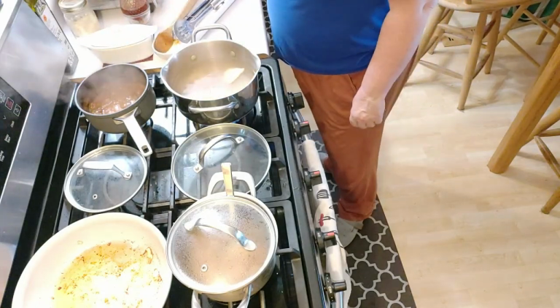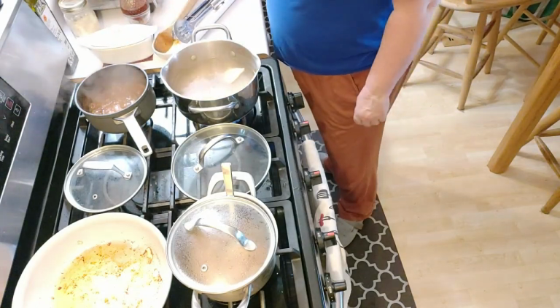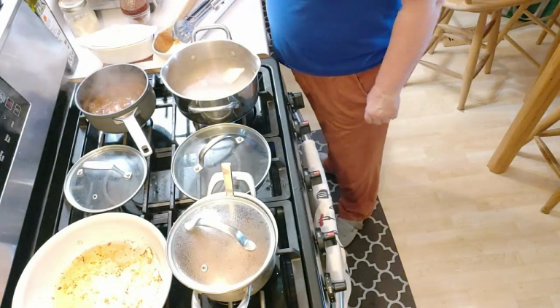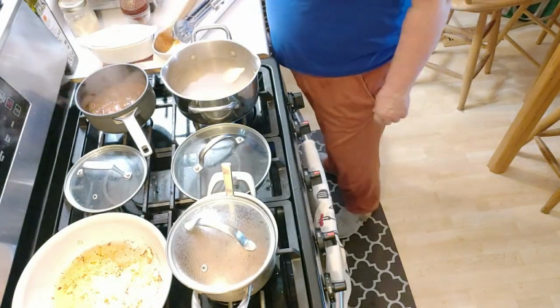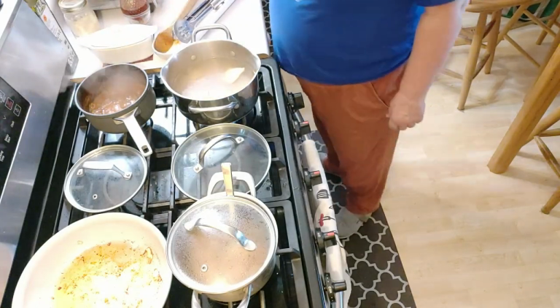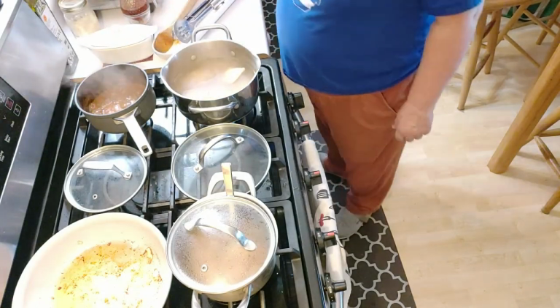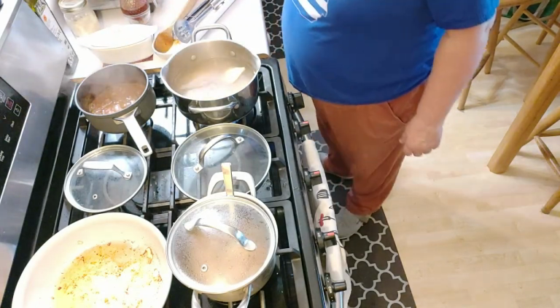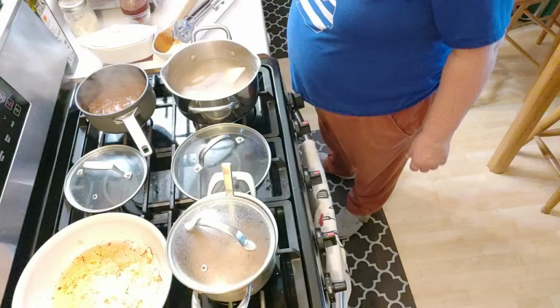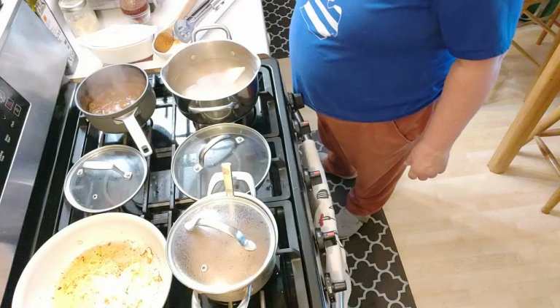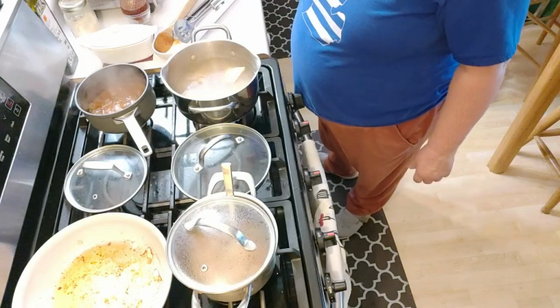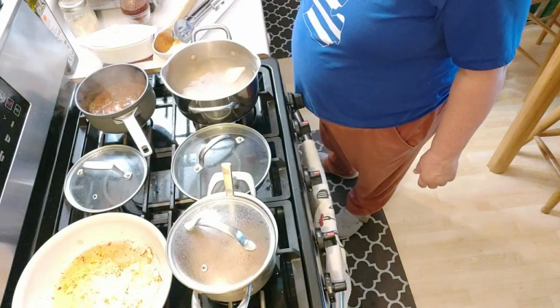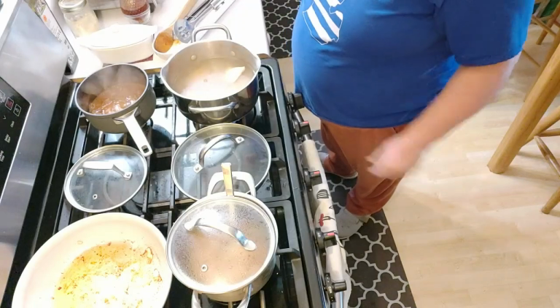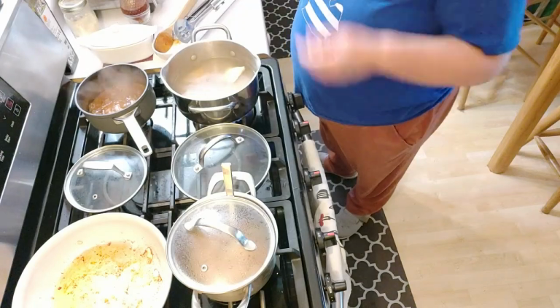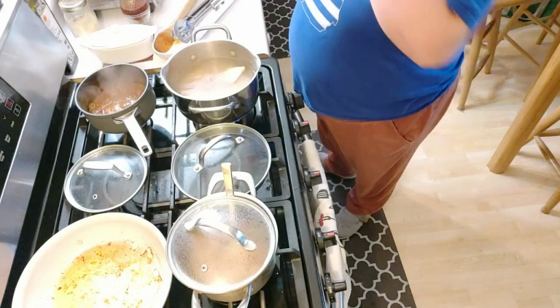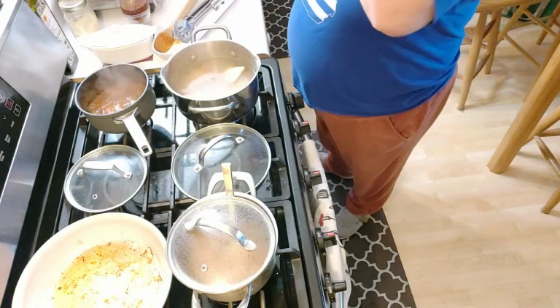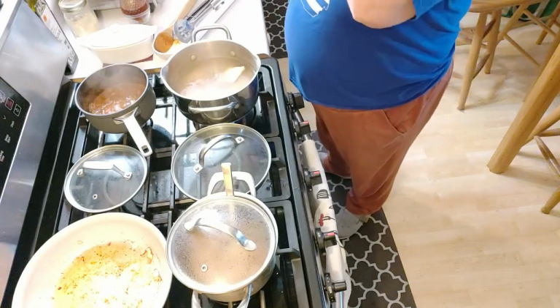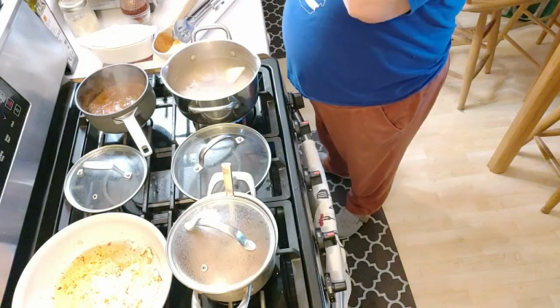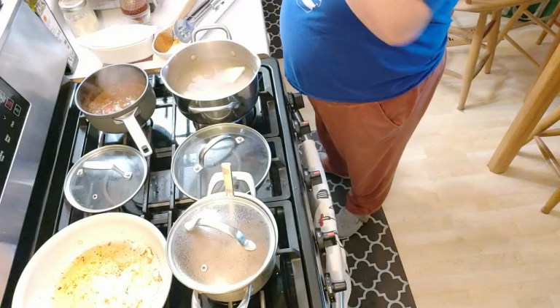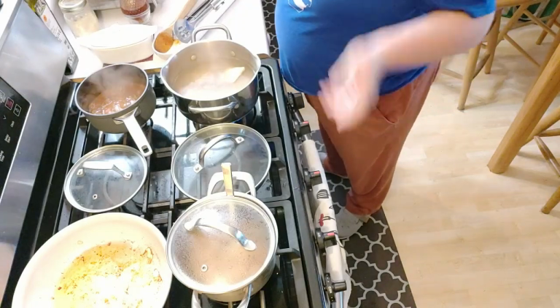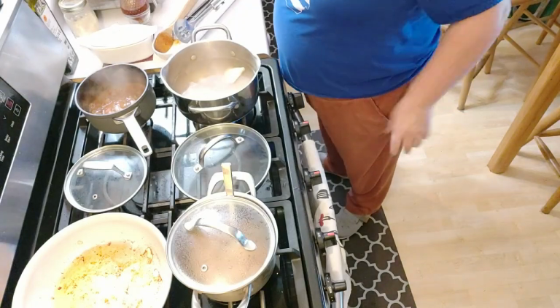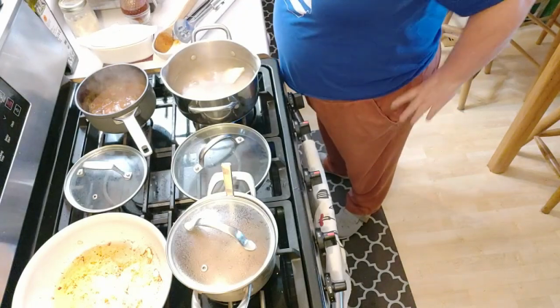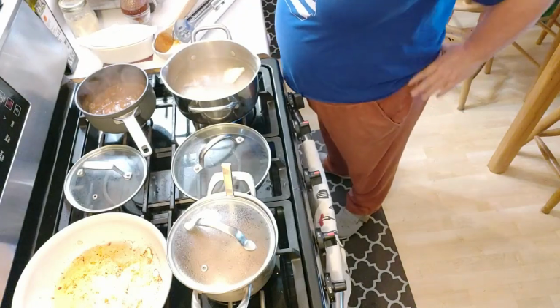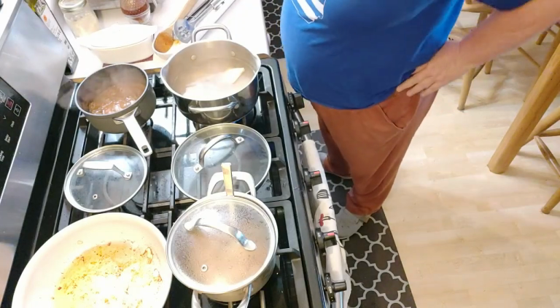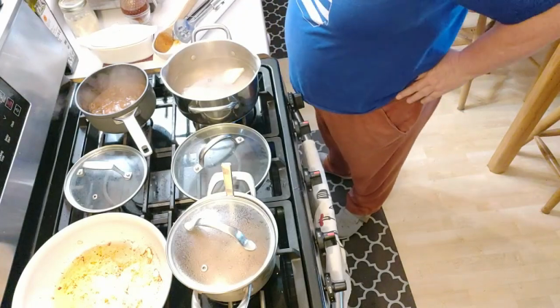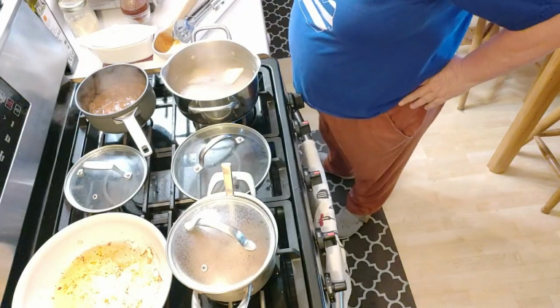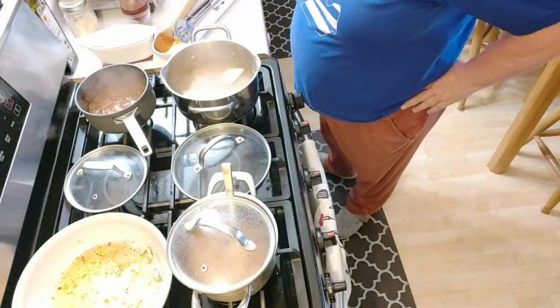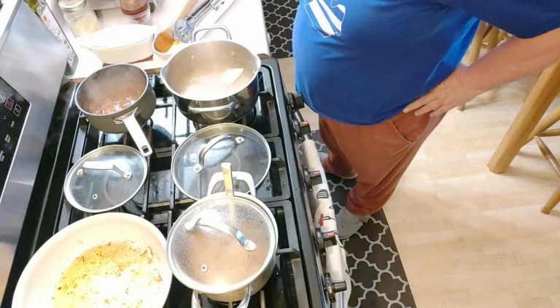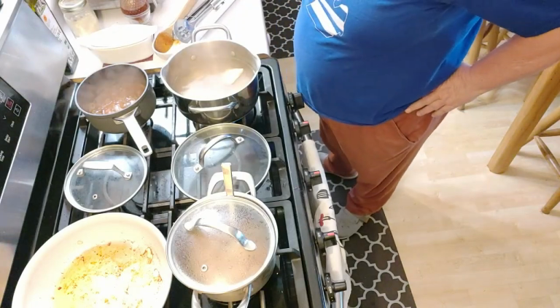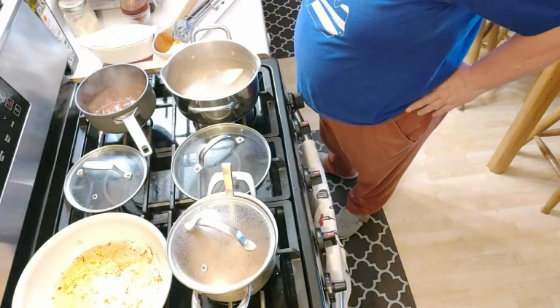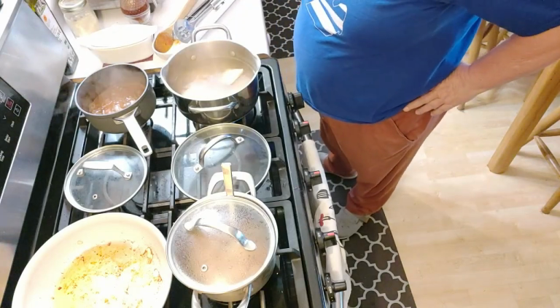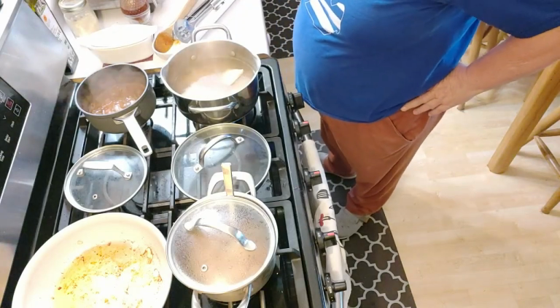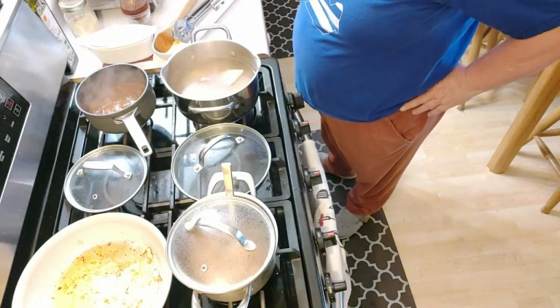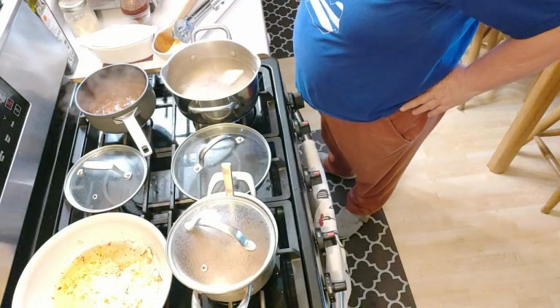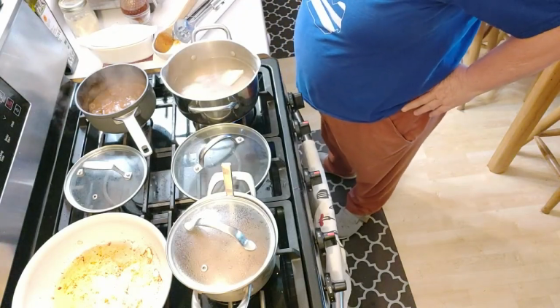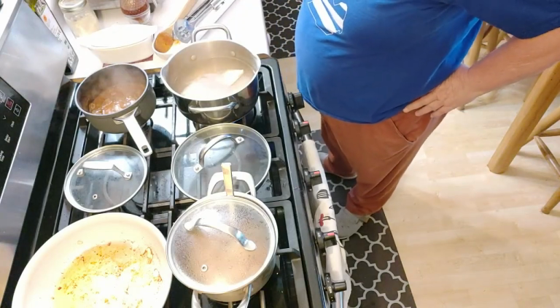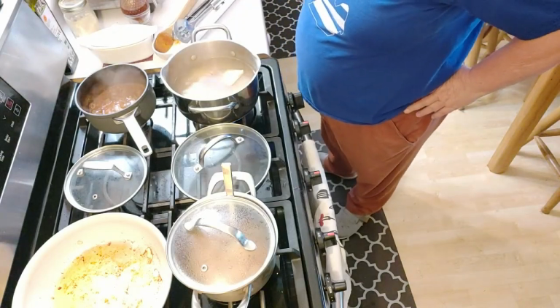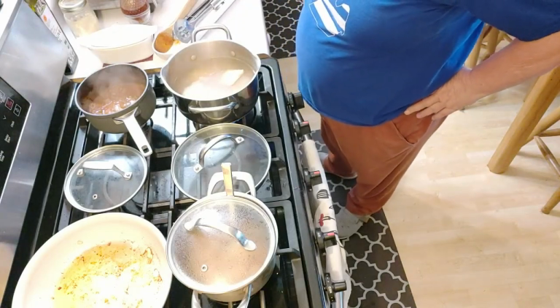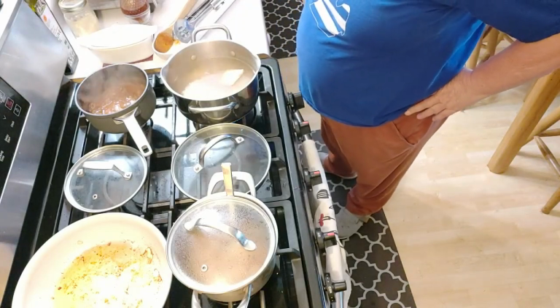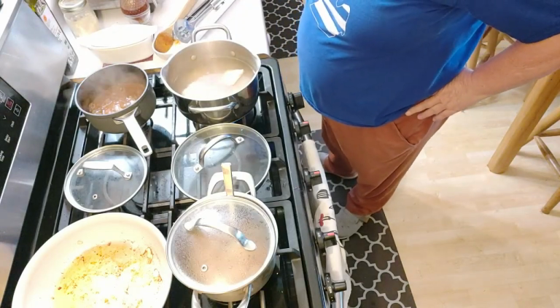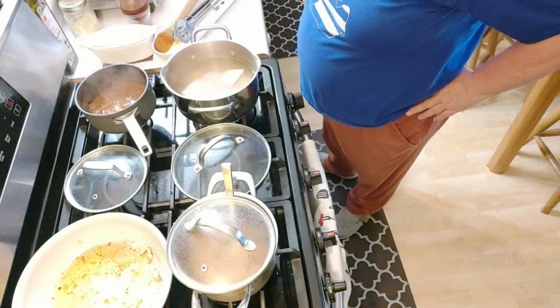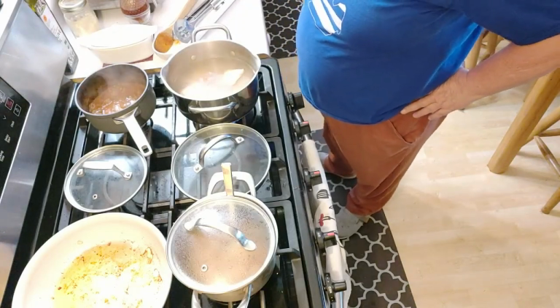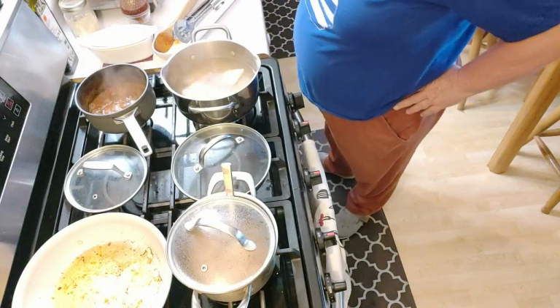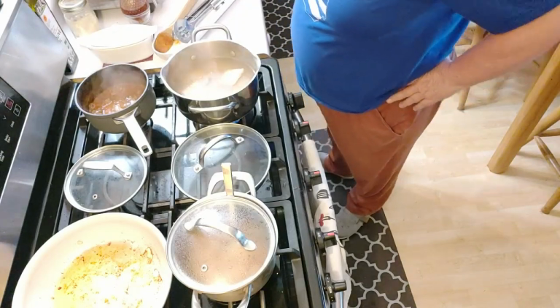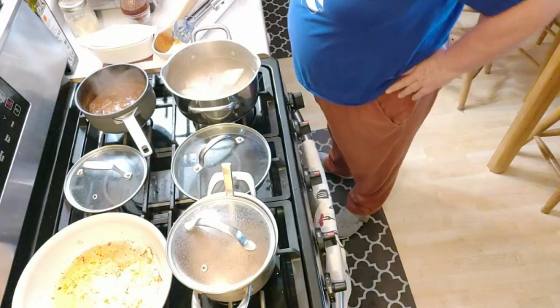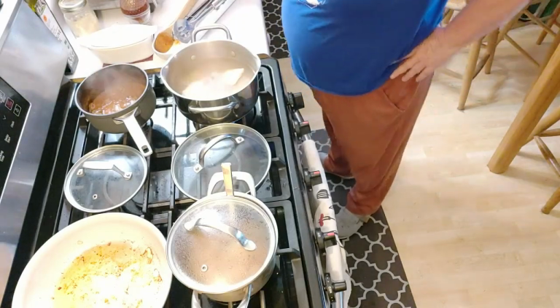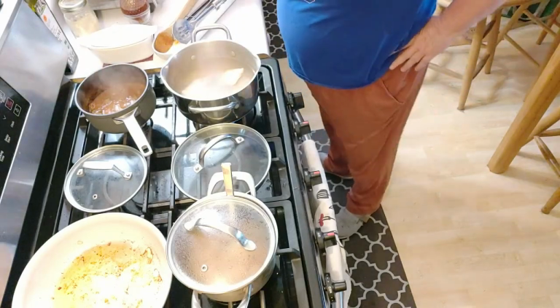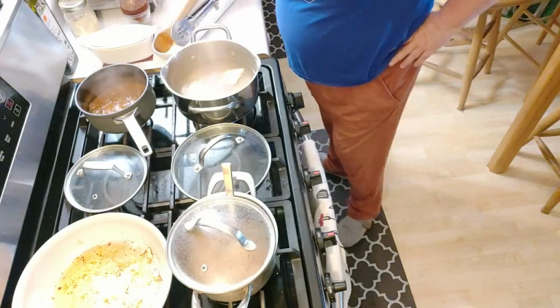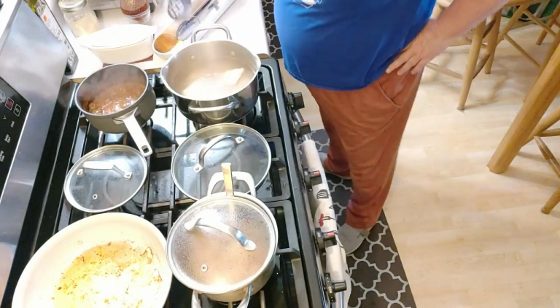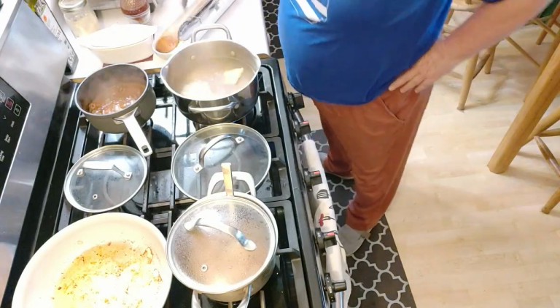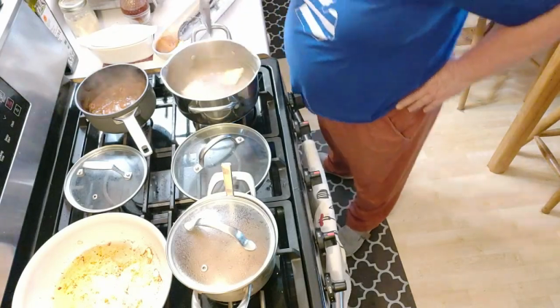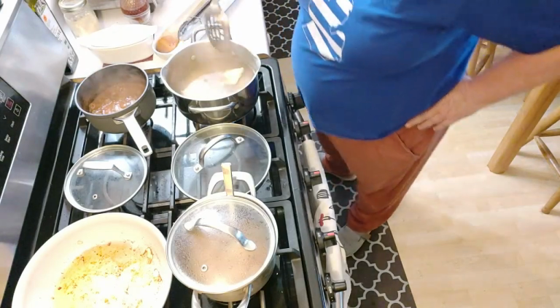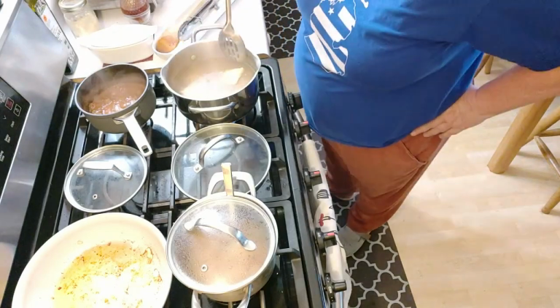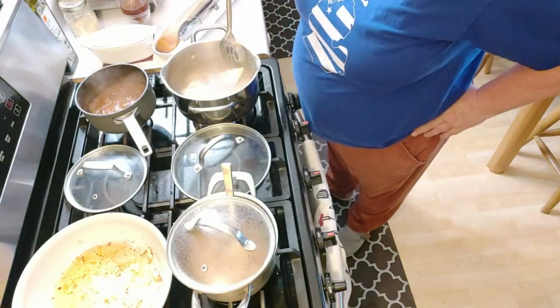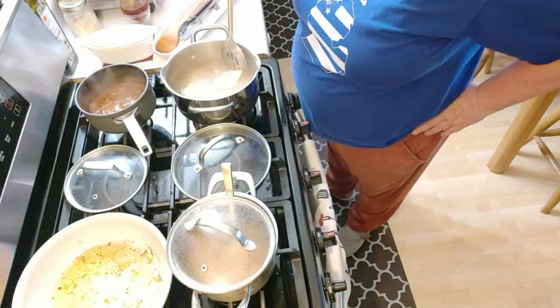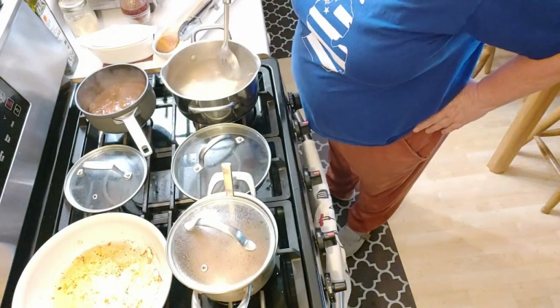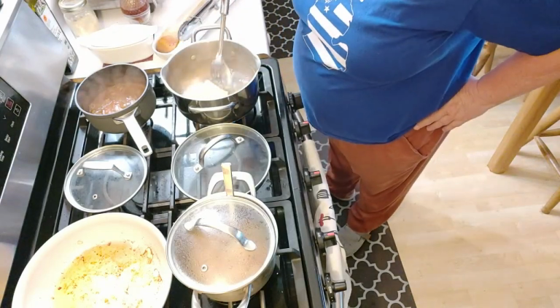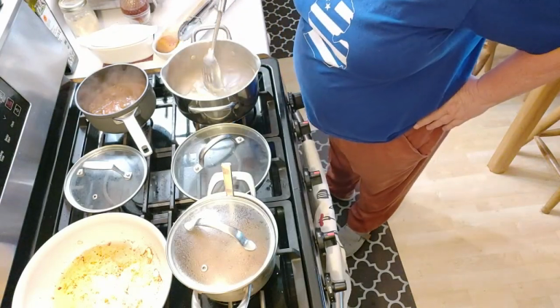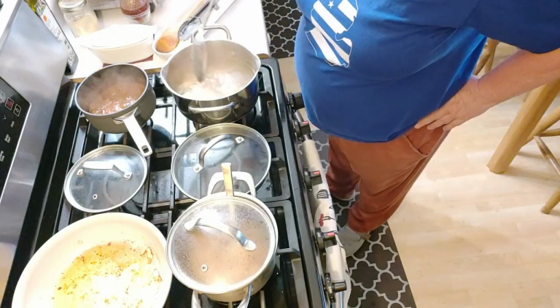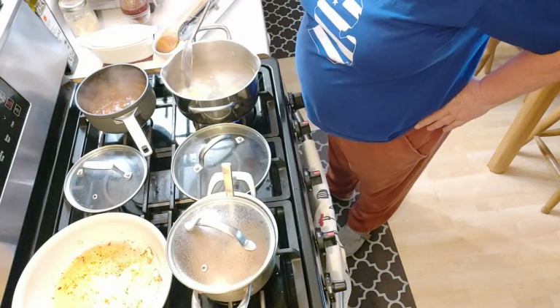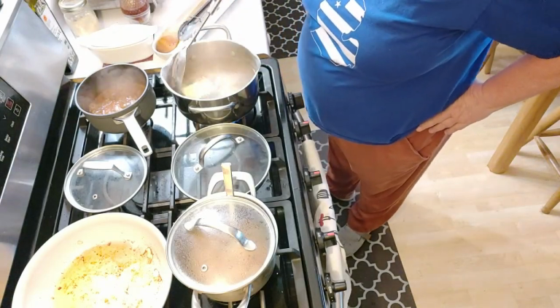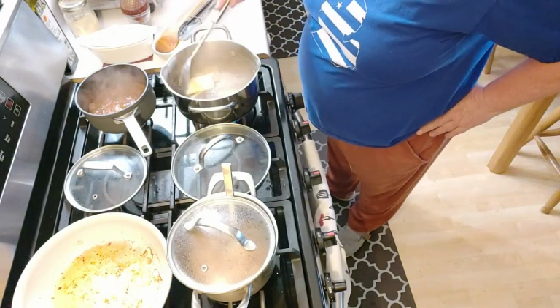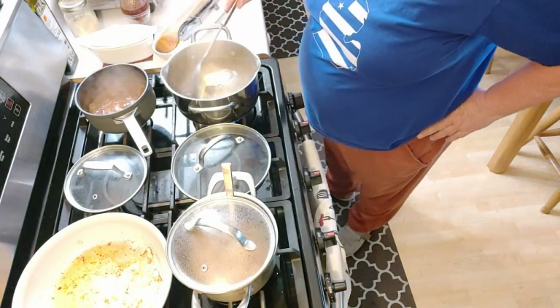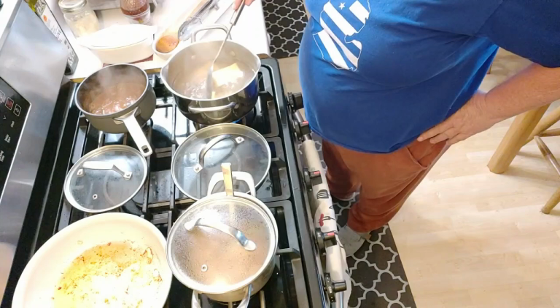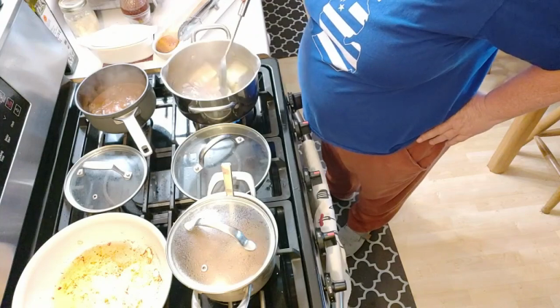The chicken's done. The potatoes are done. The only thing left to do is cook raviolis.